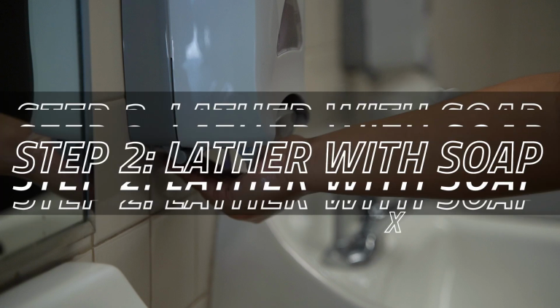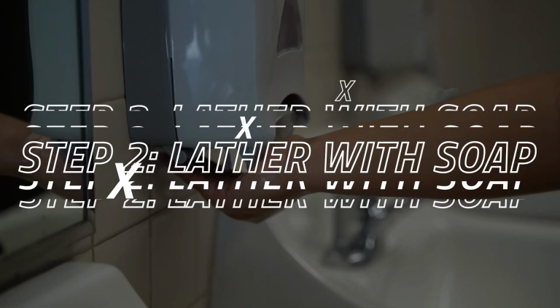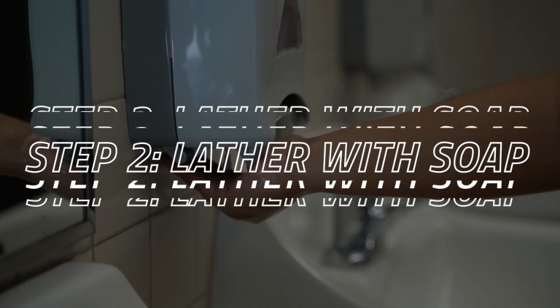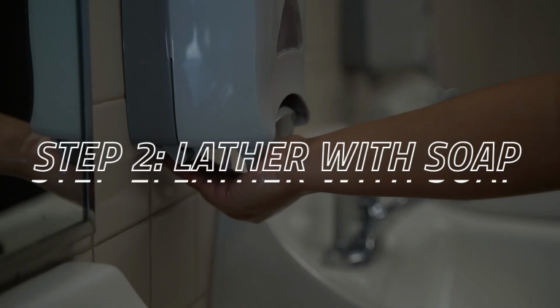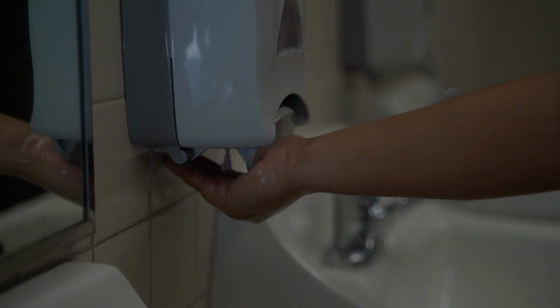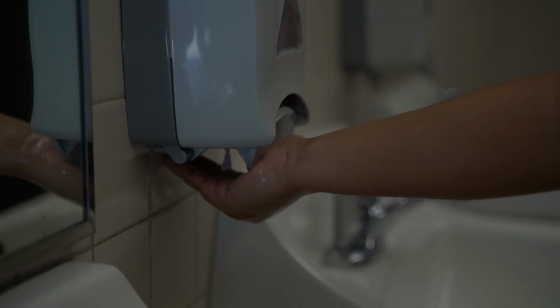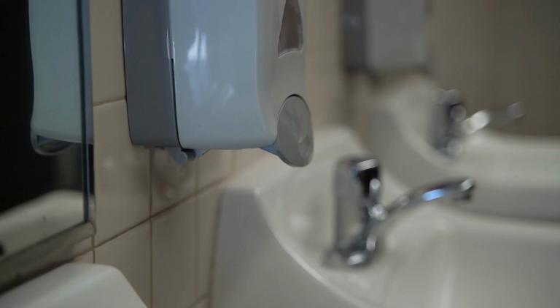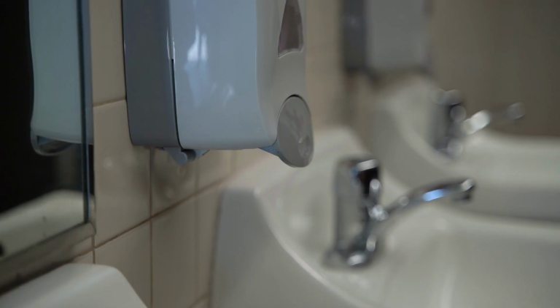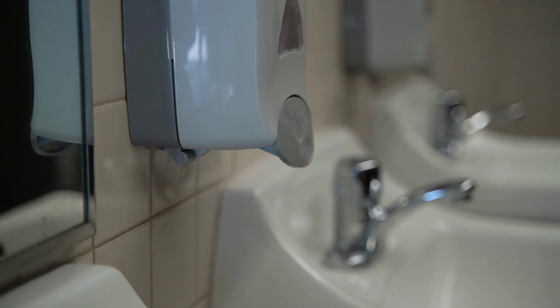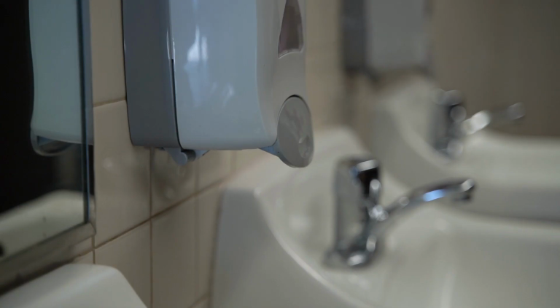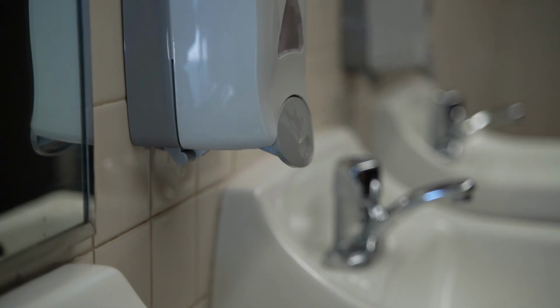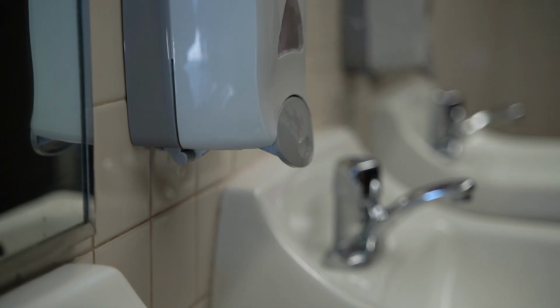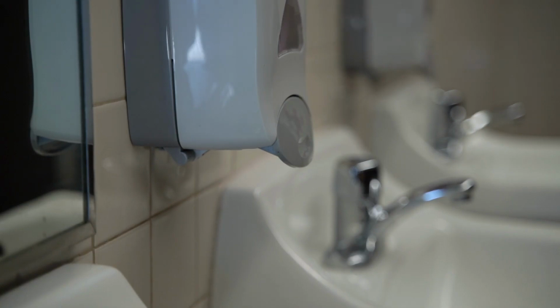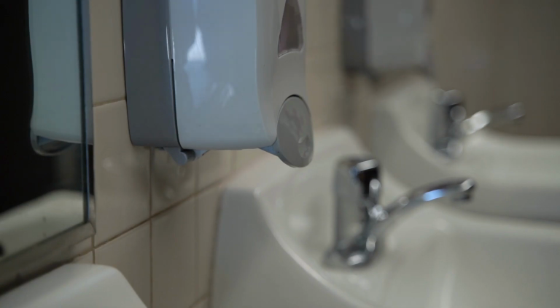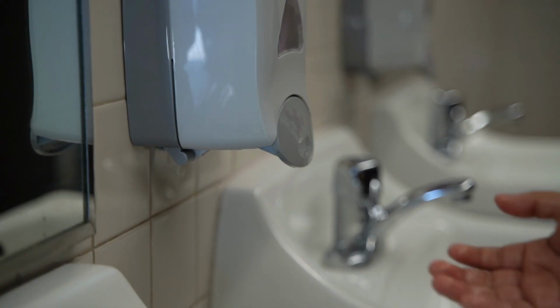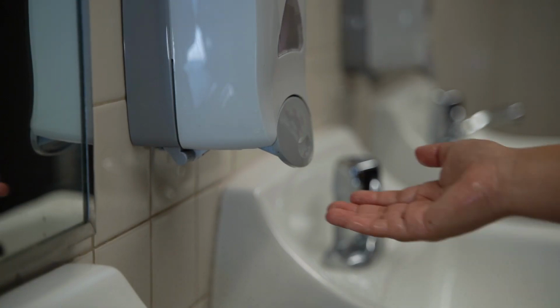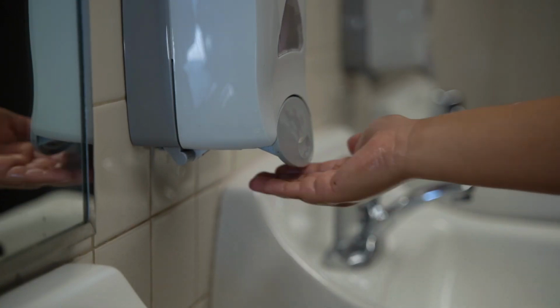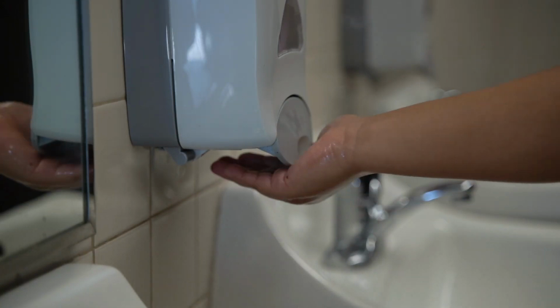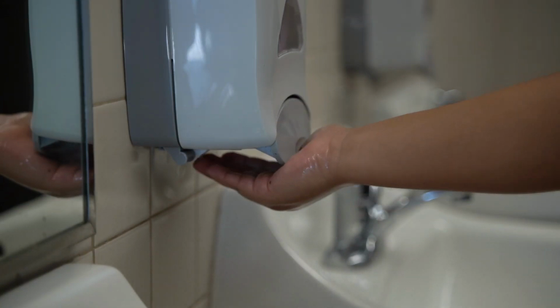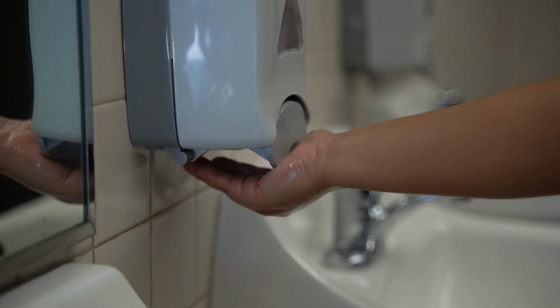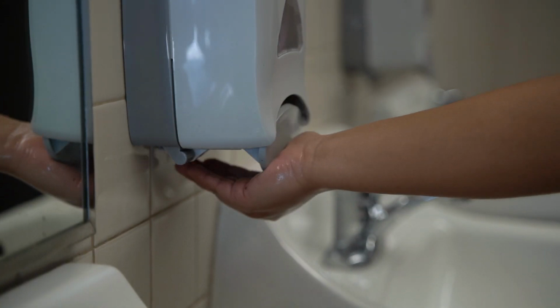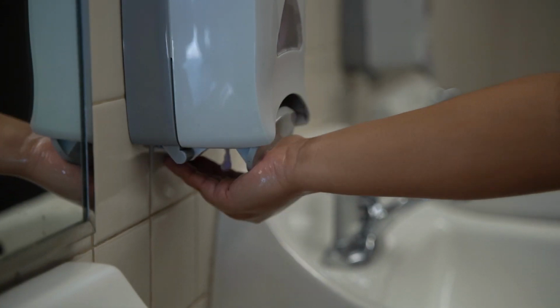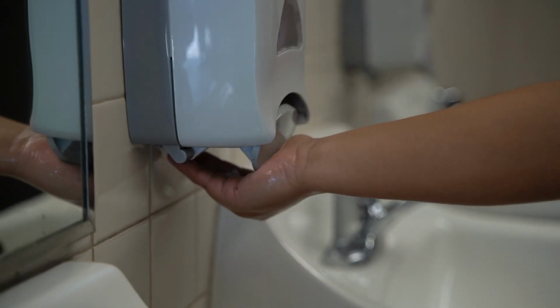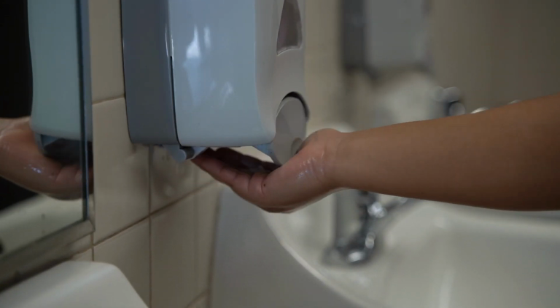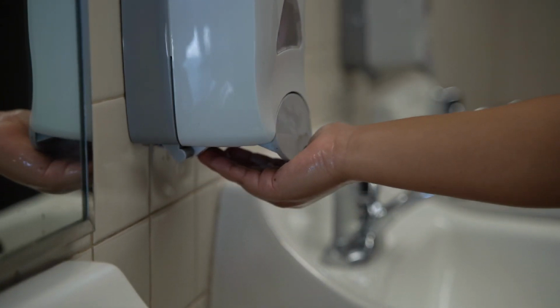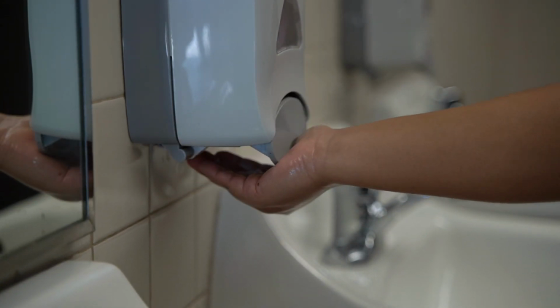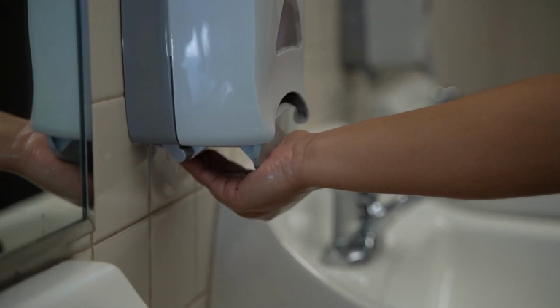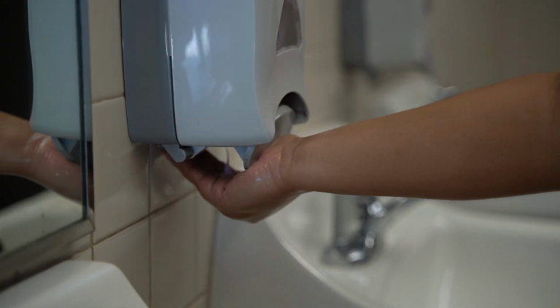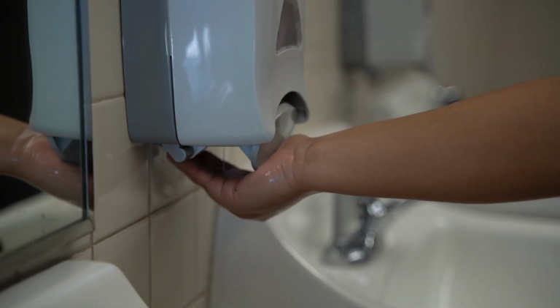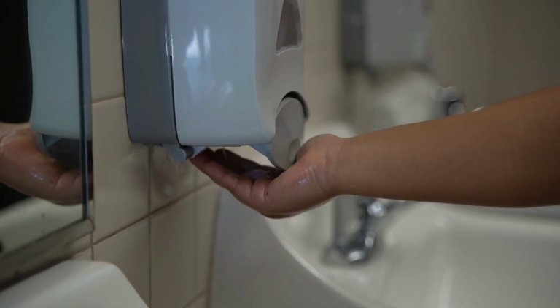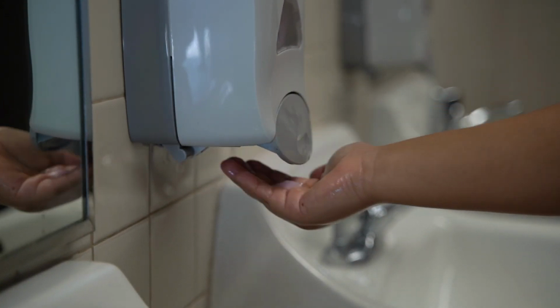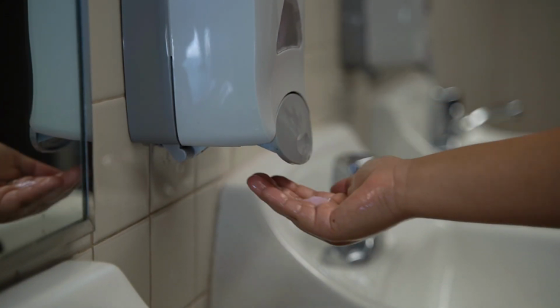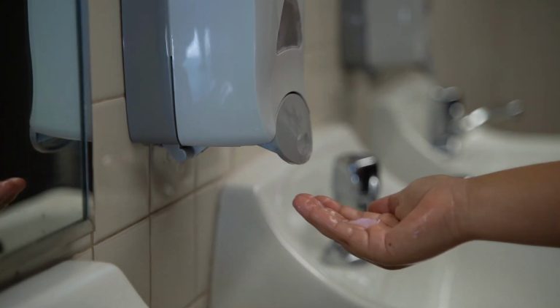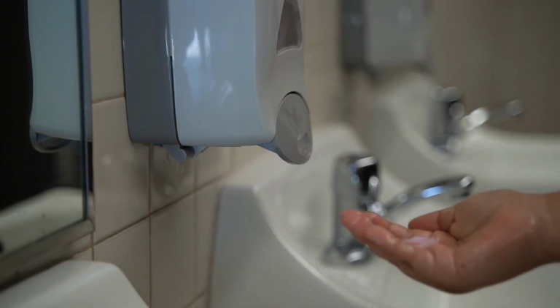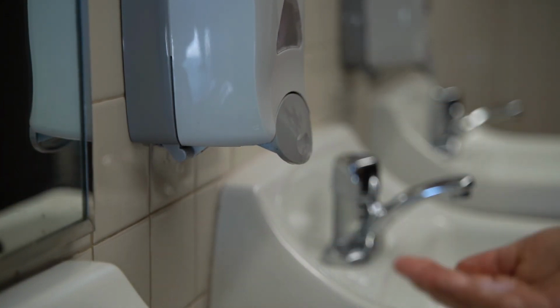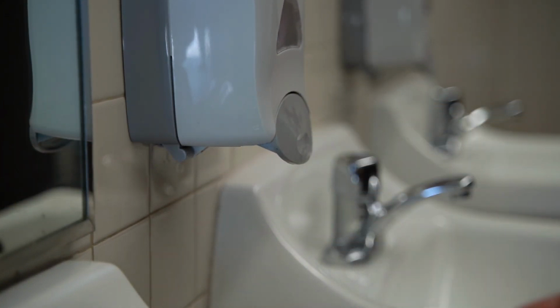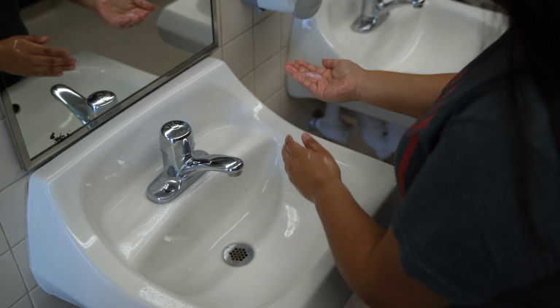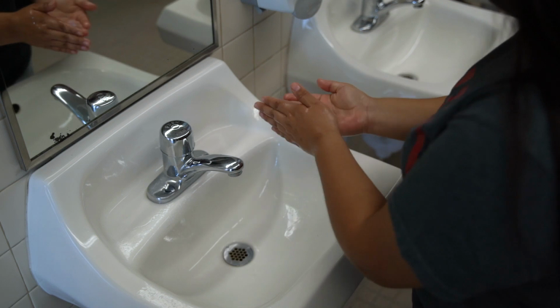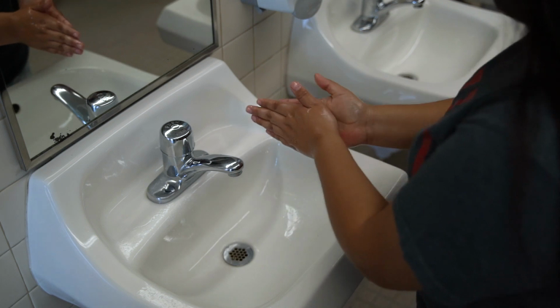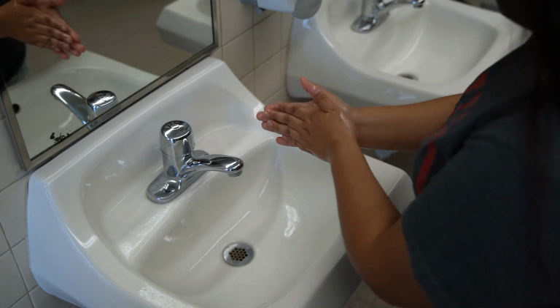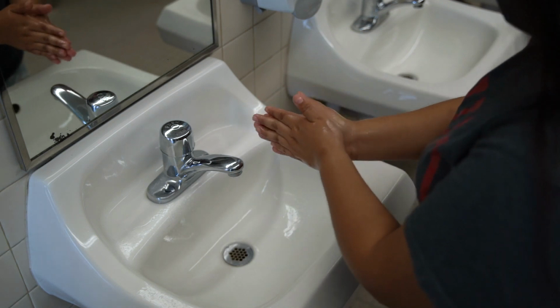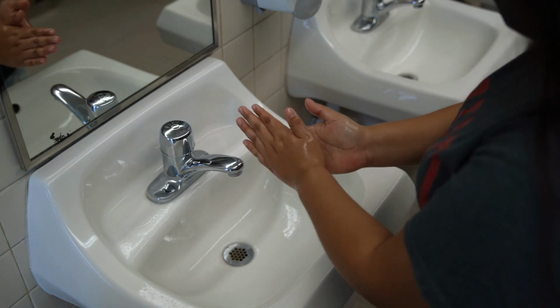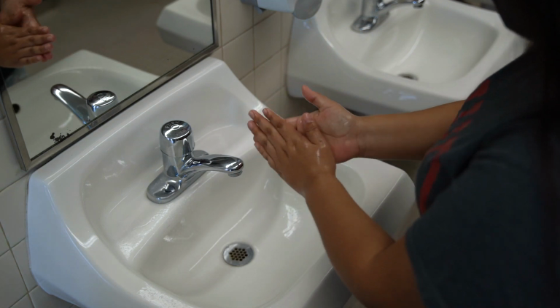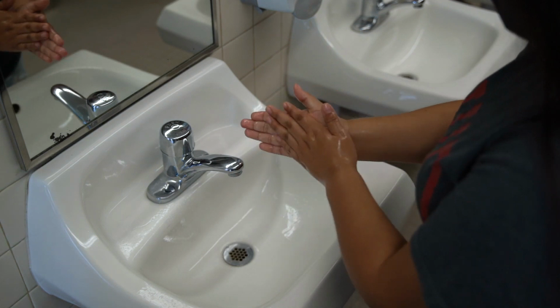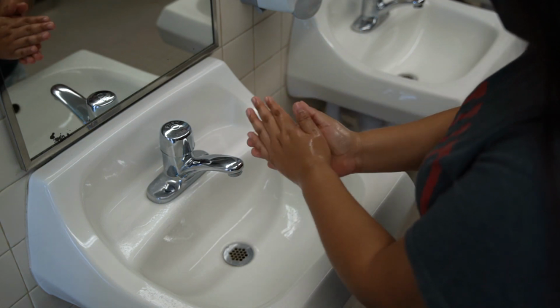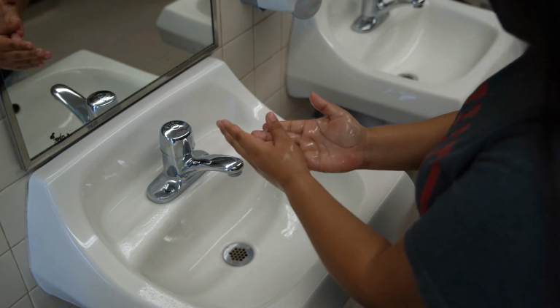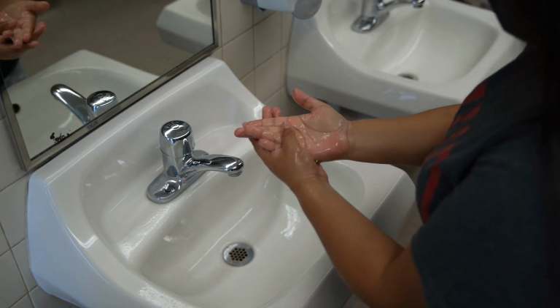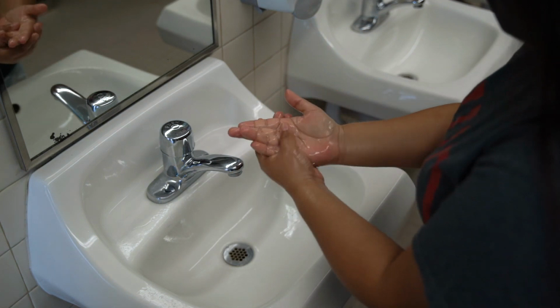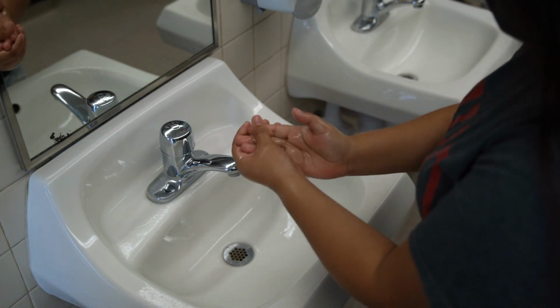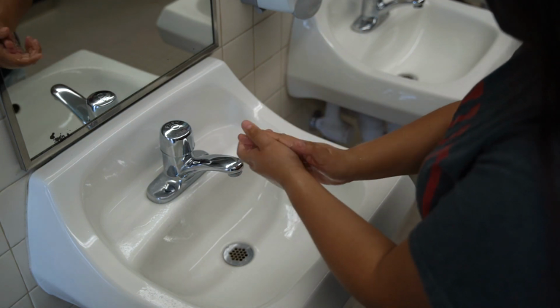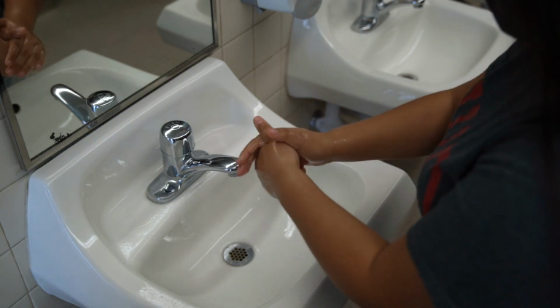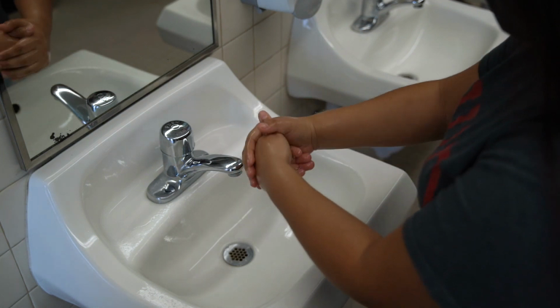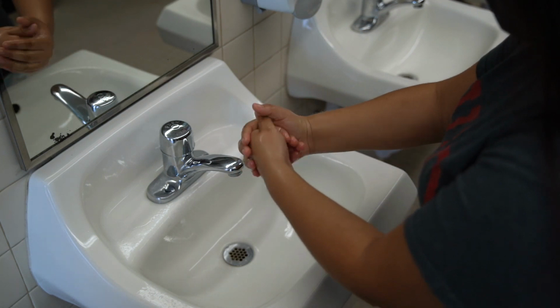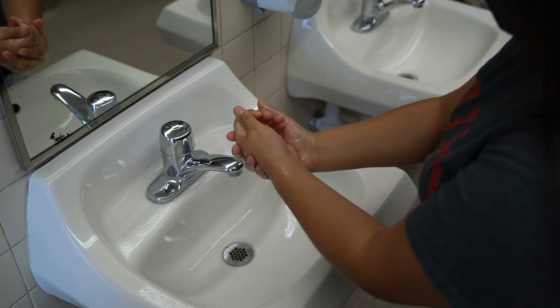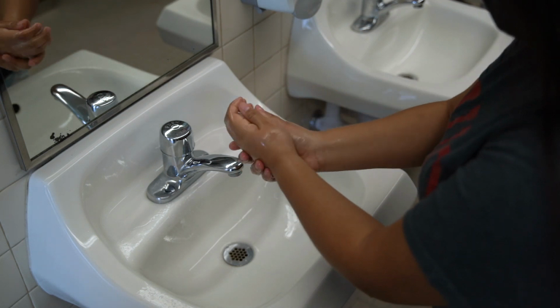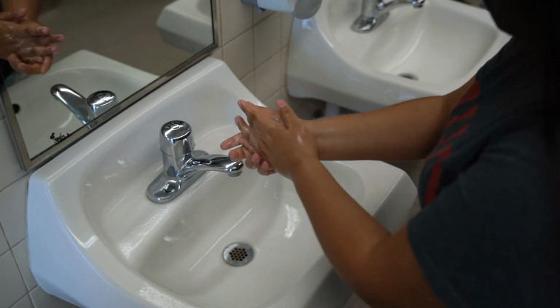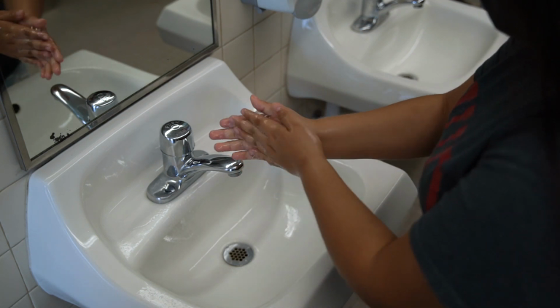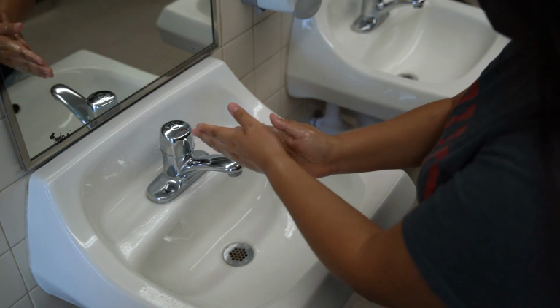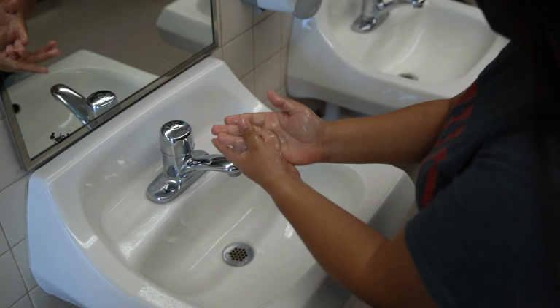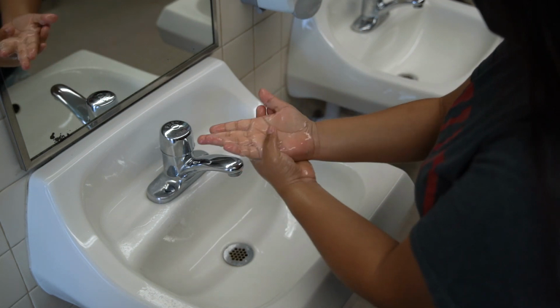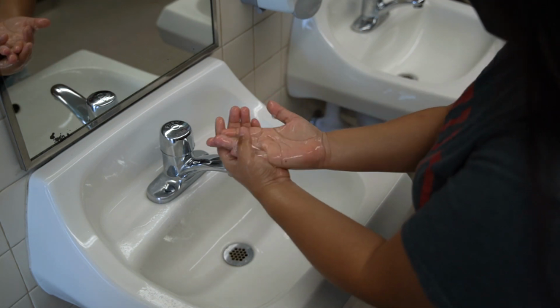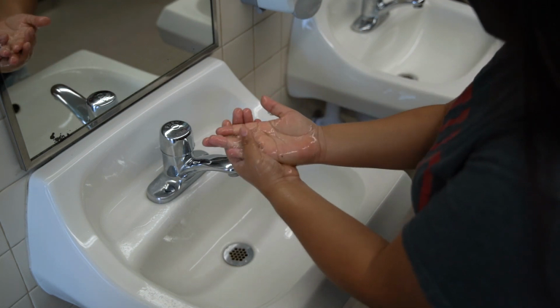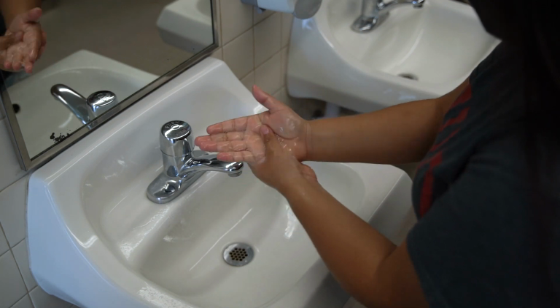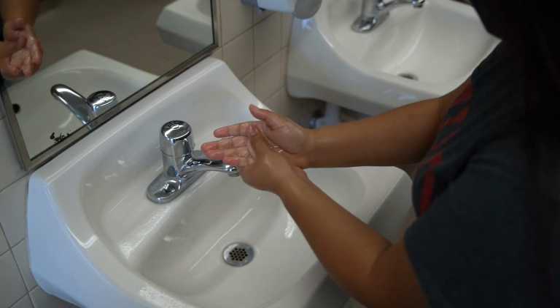Next, put some soap in your hands and get it nice and lathered up, making sure to cover the back of your hands, under your fingernails, and between your fingers.